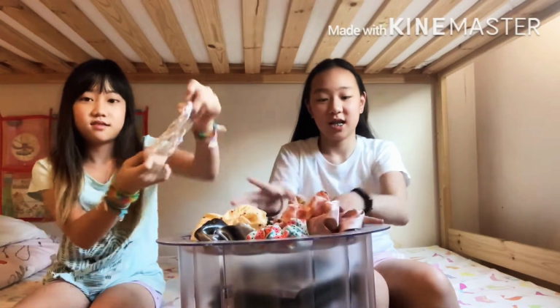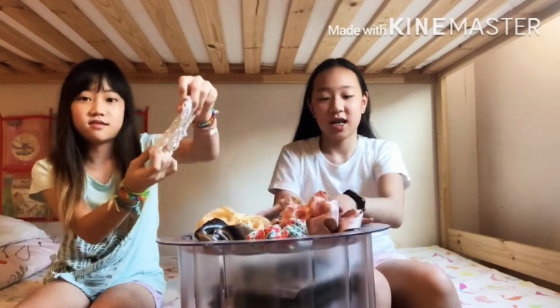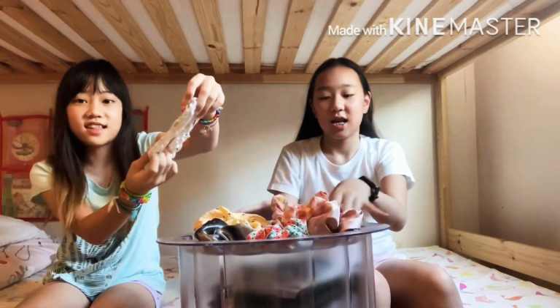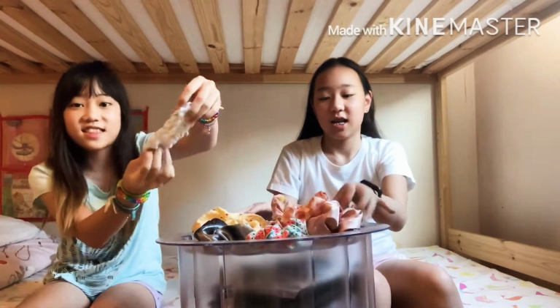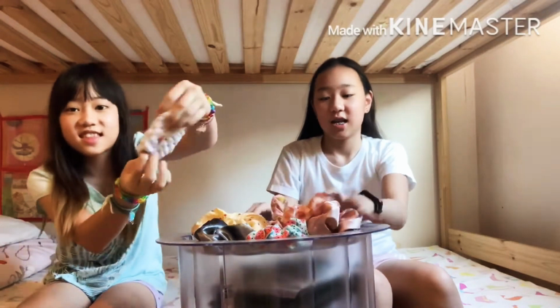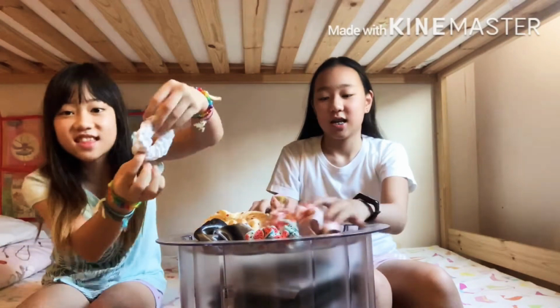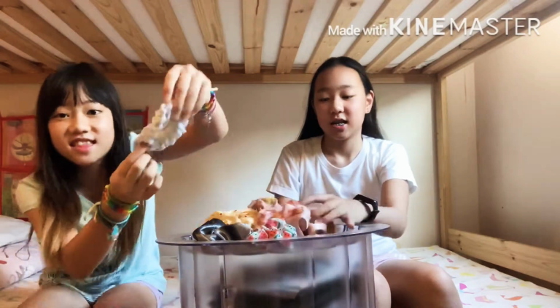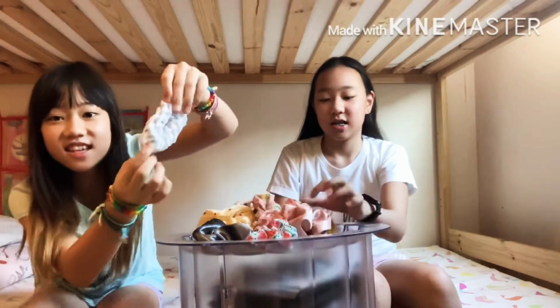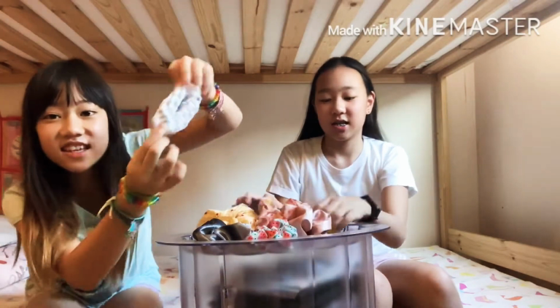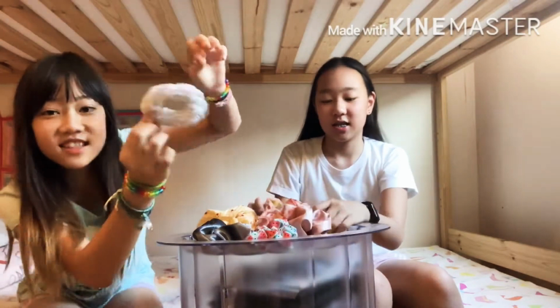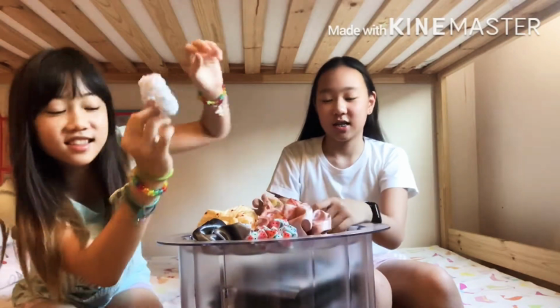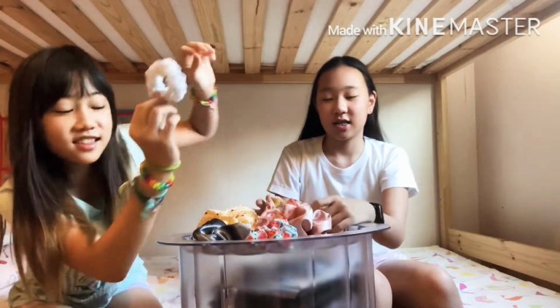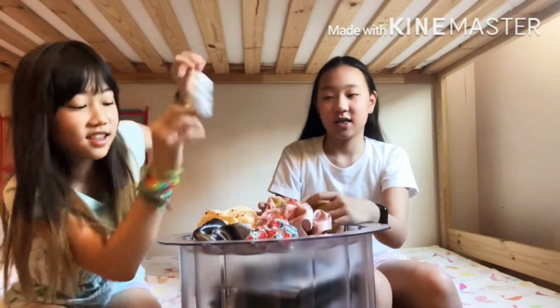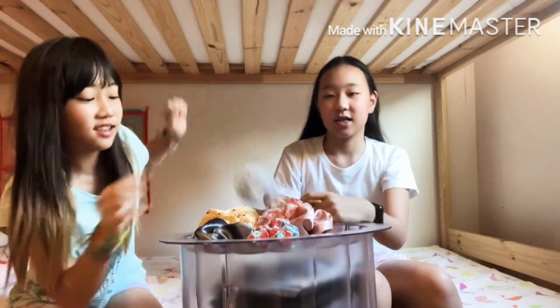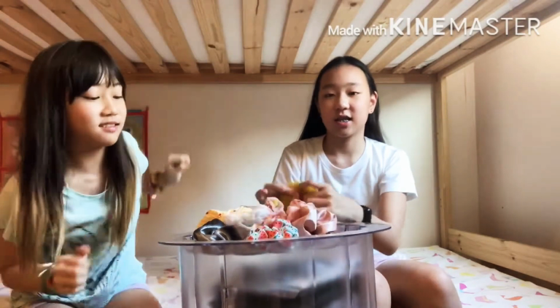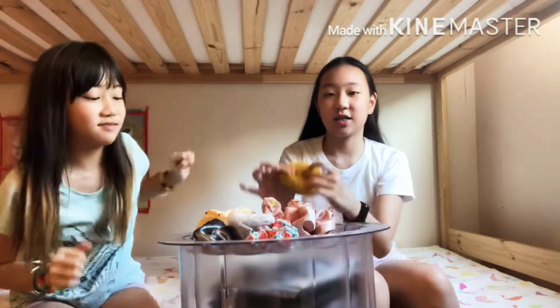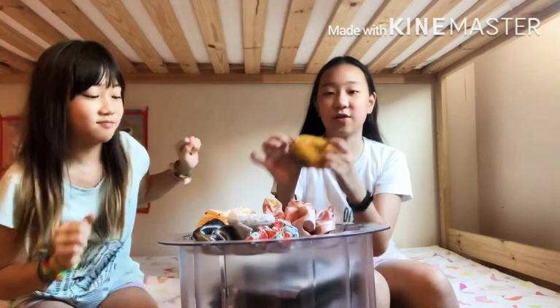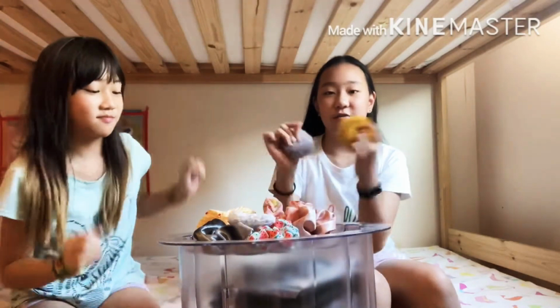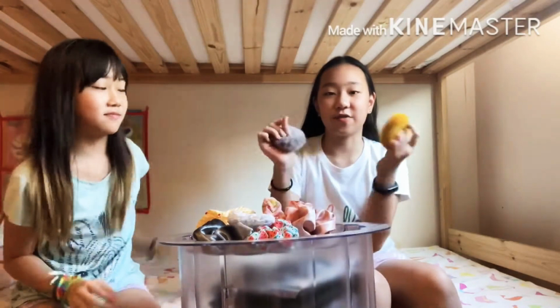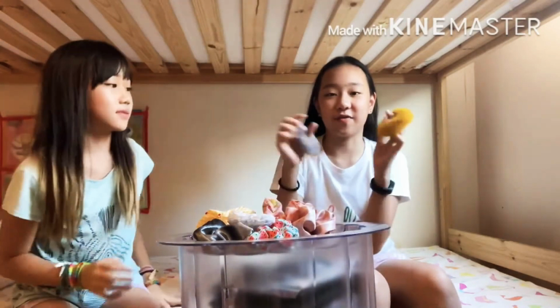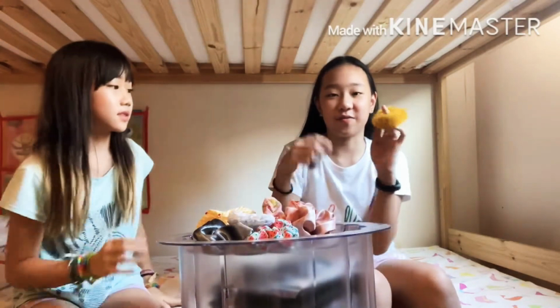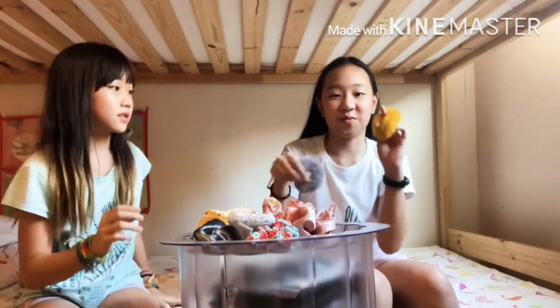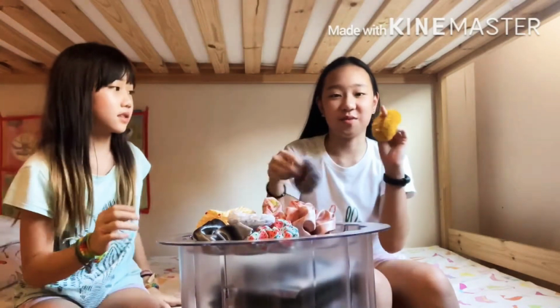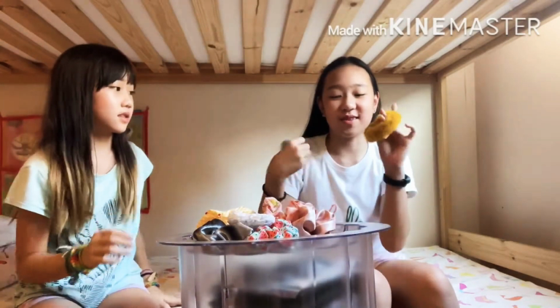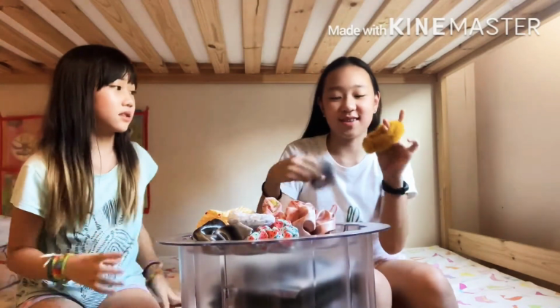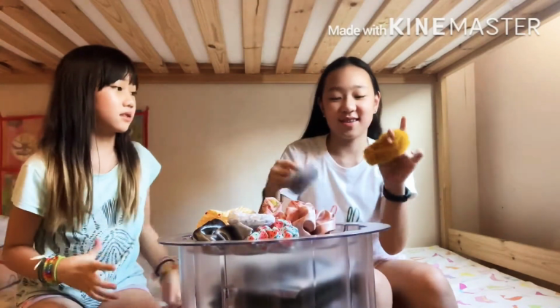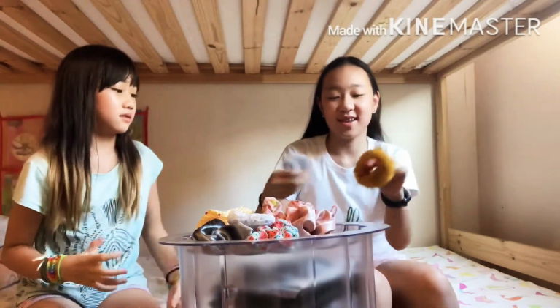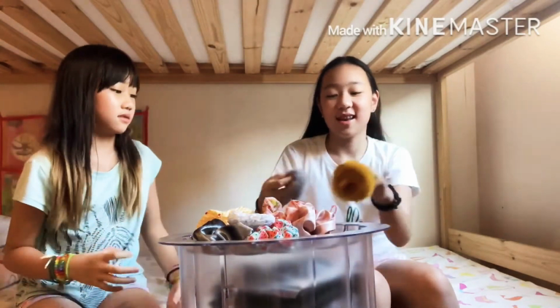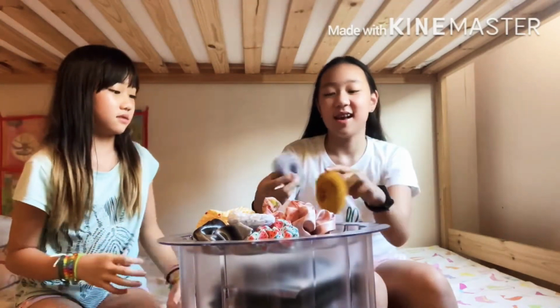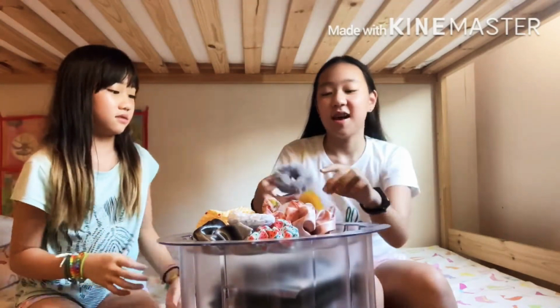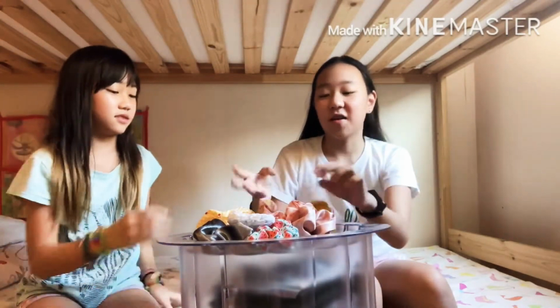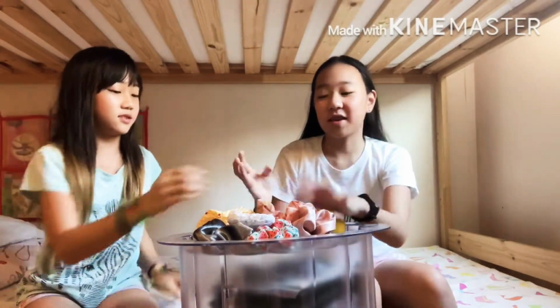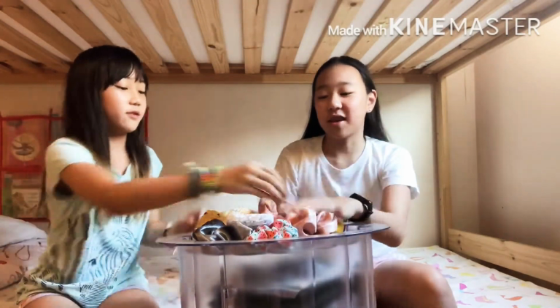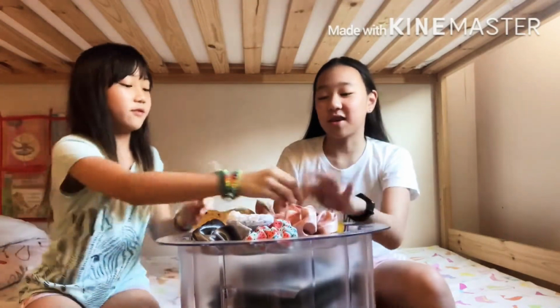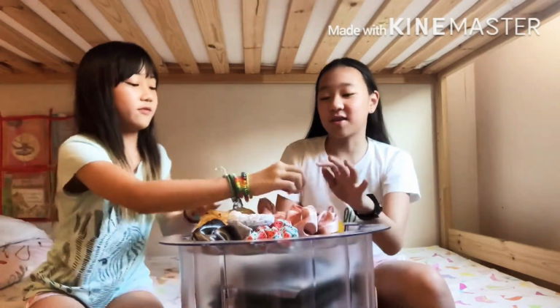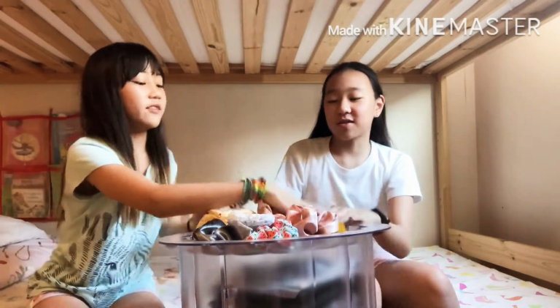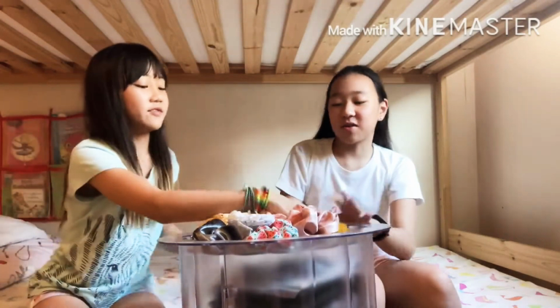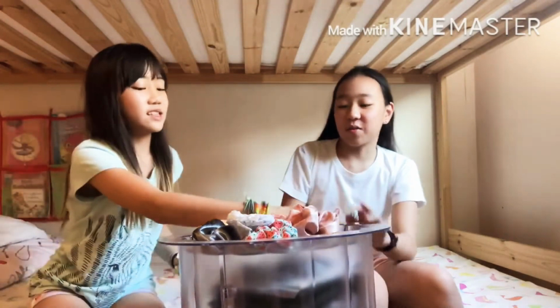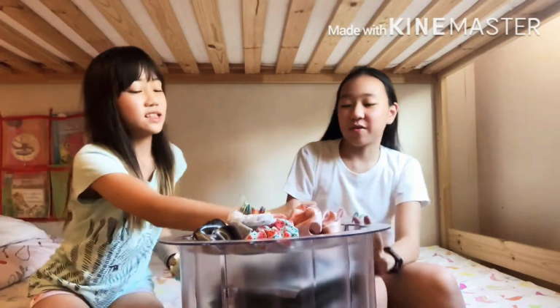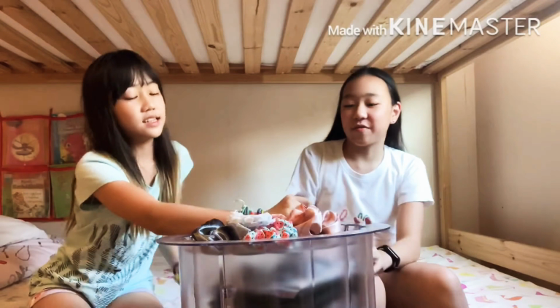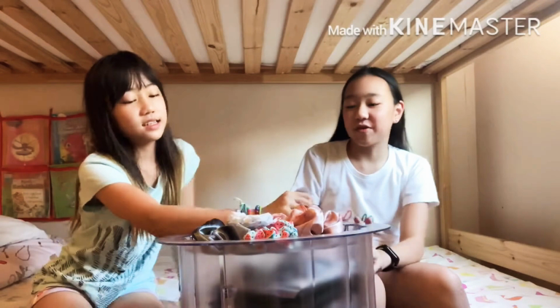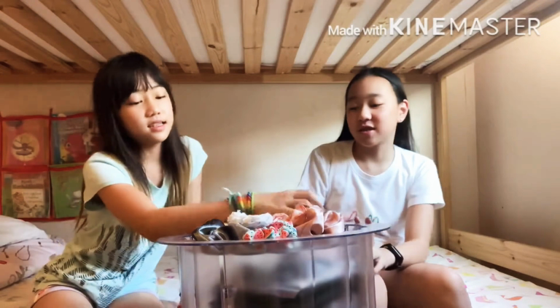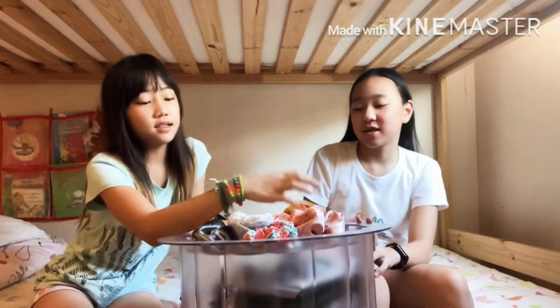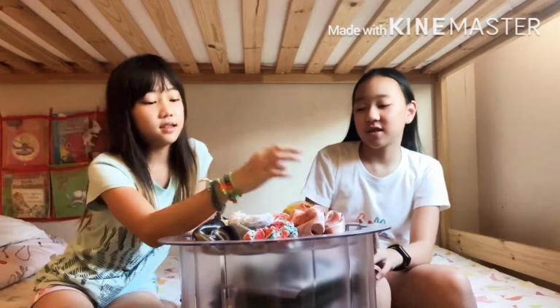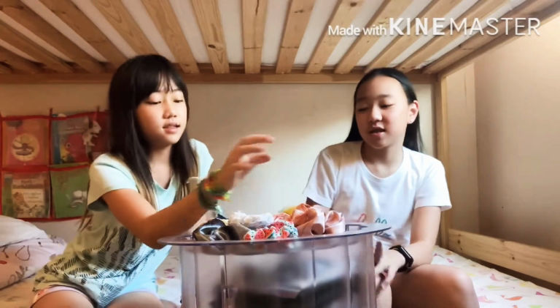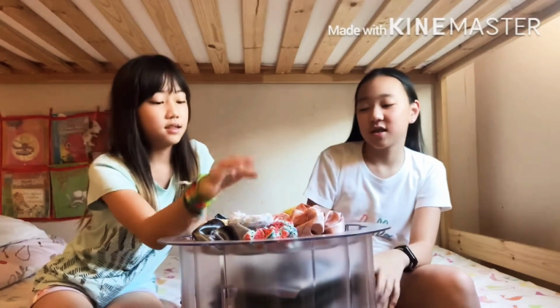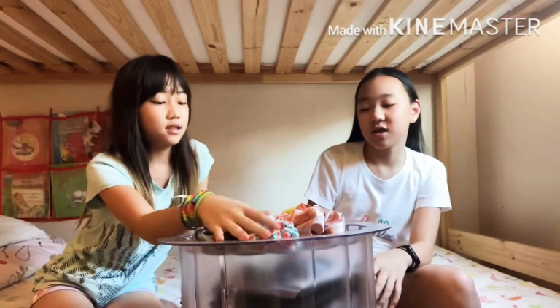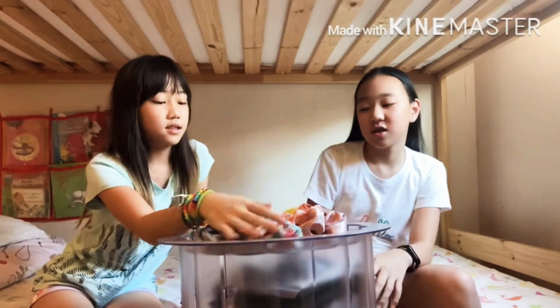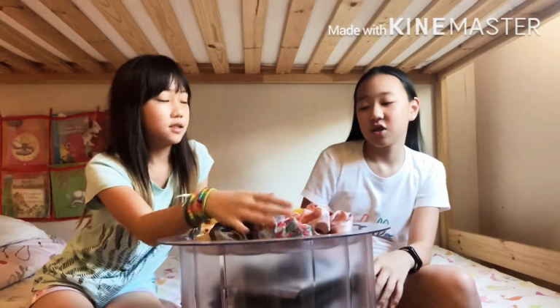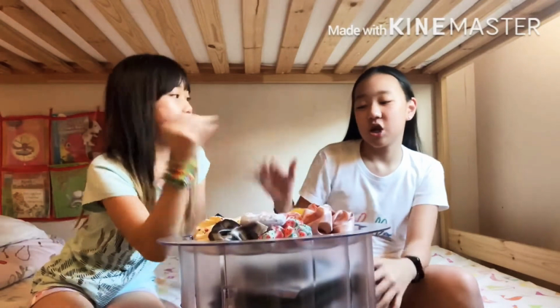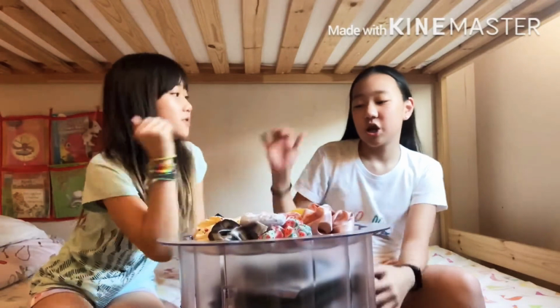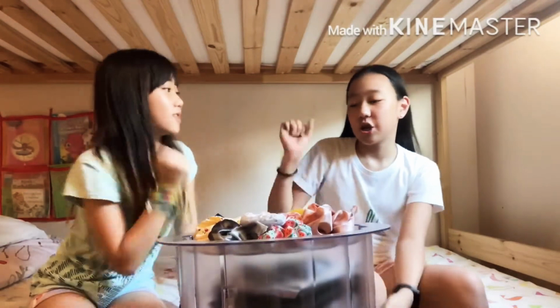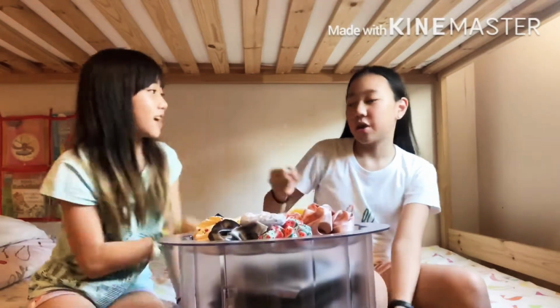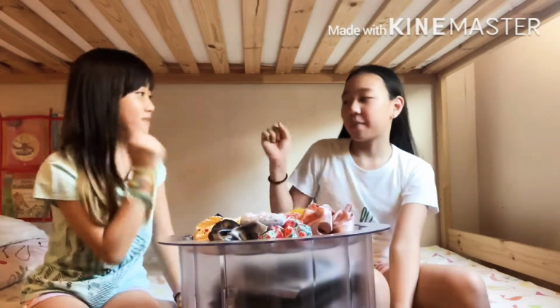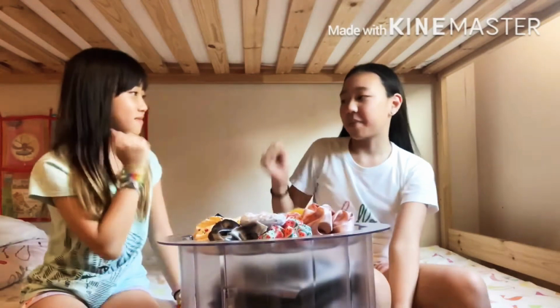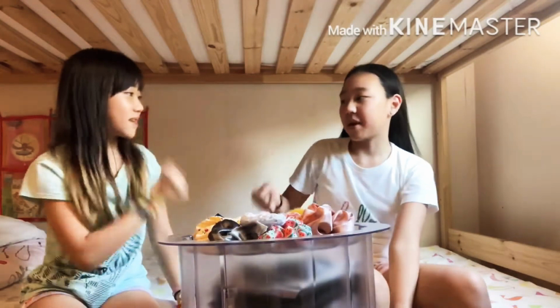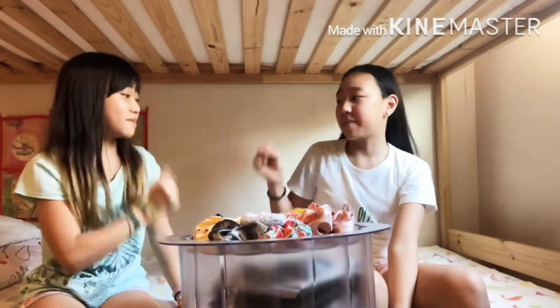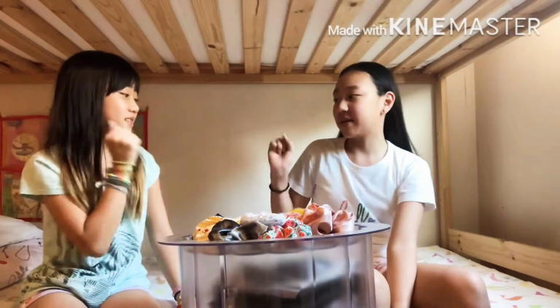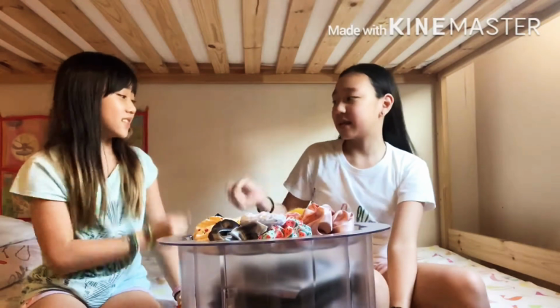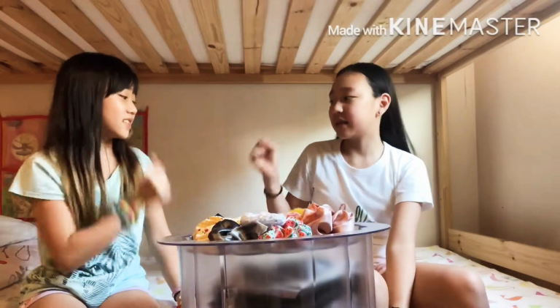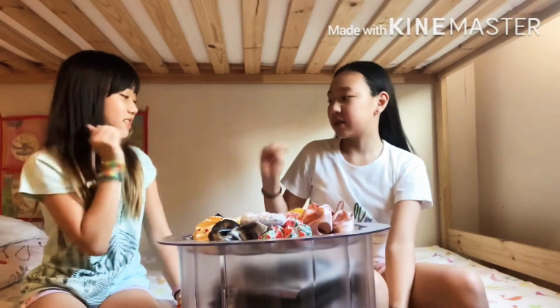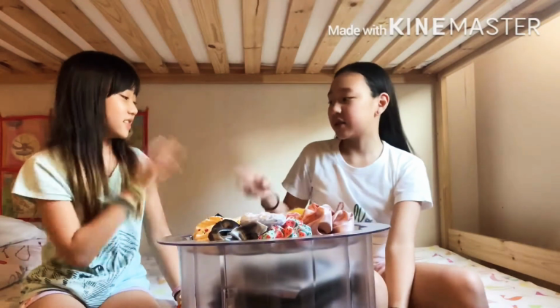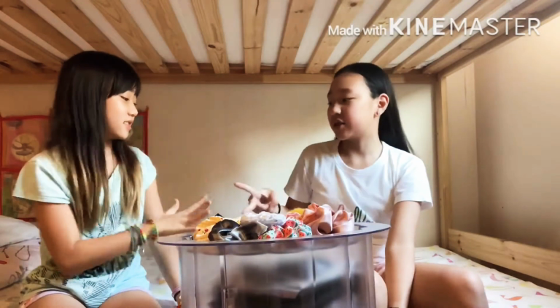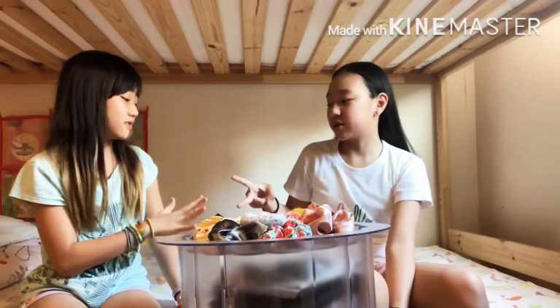Look at this — these are fluffy ones. Okay, let's go first. Rock, paper, scissors, shoot.